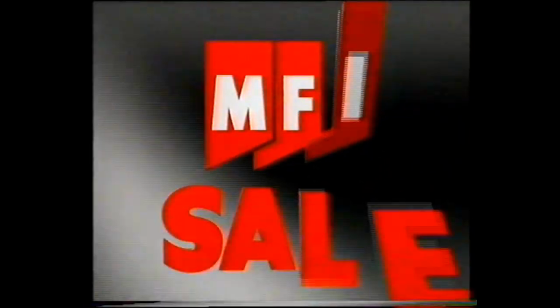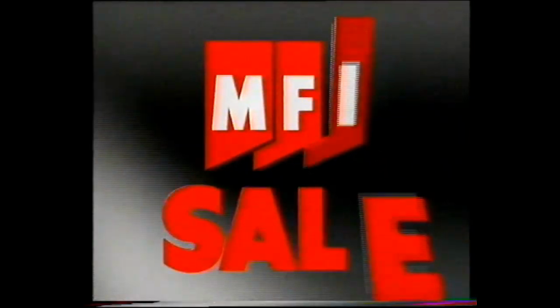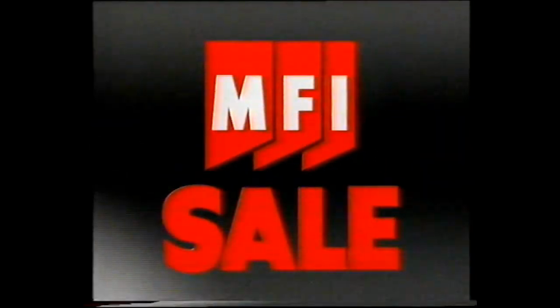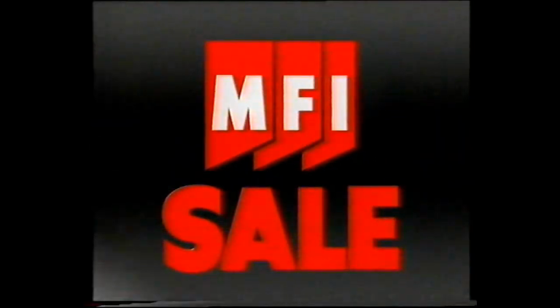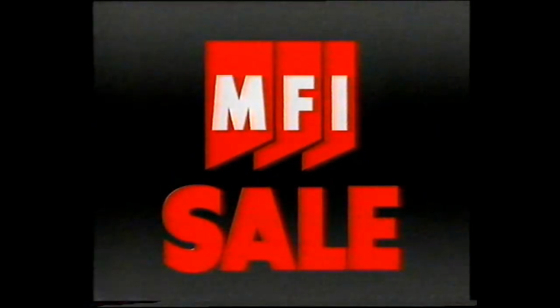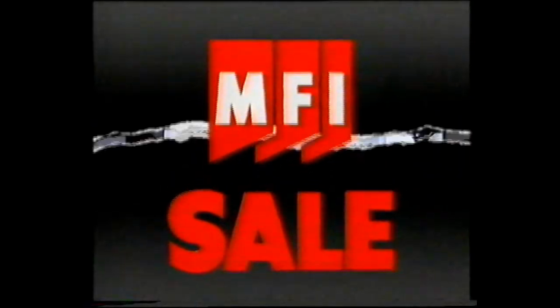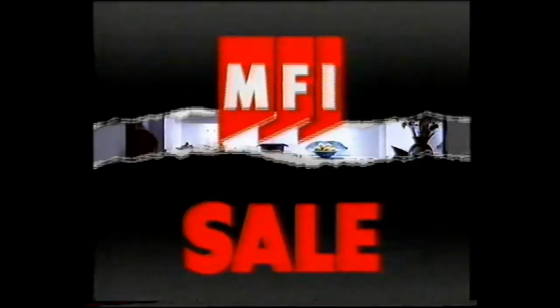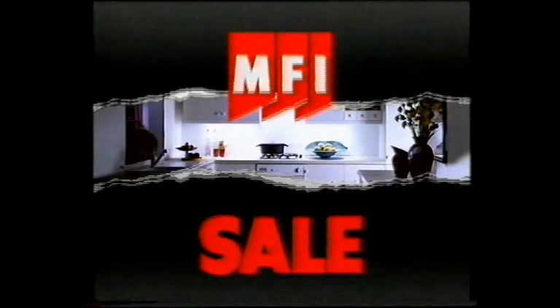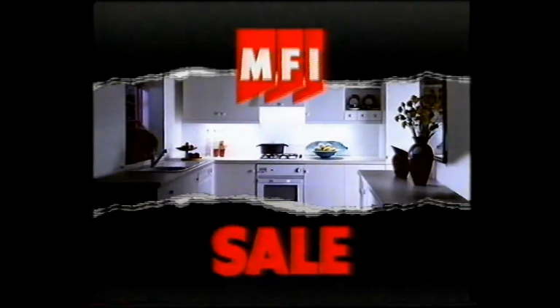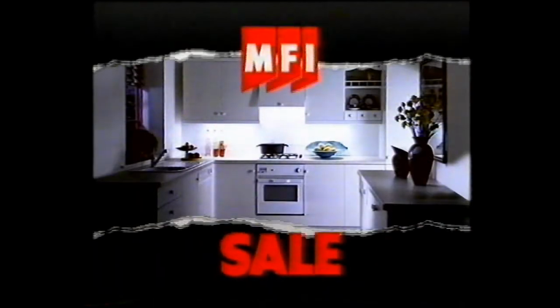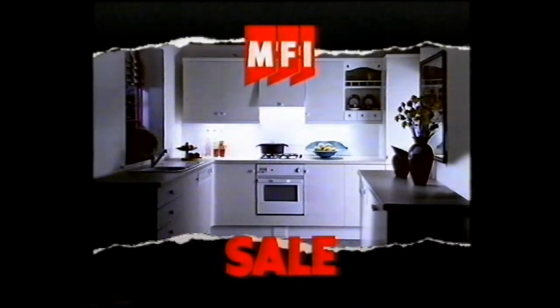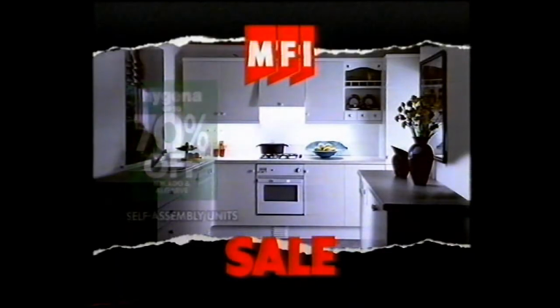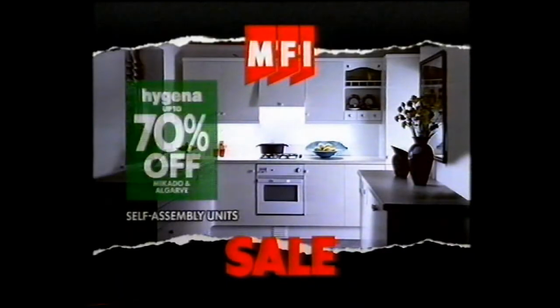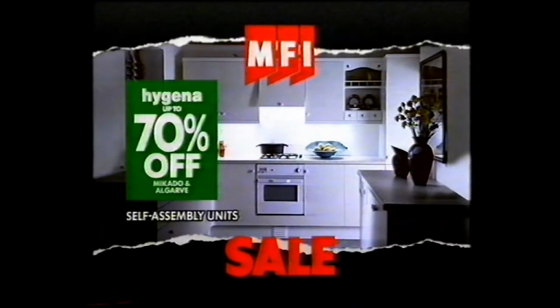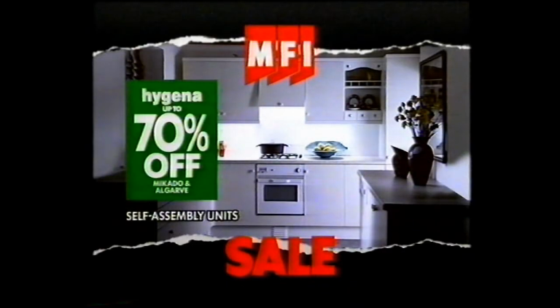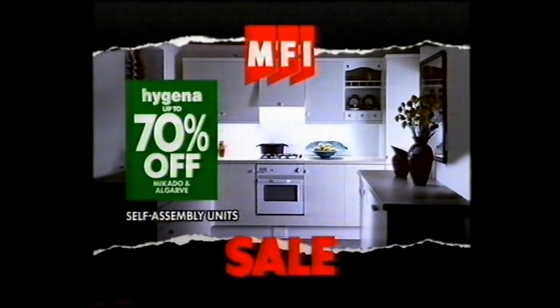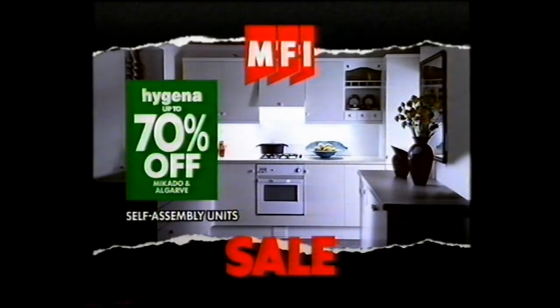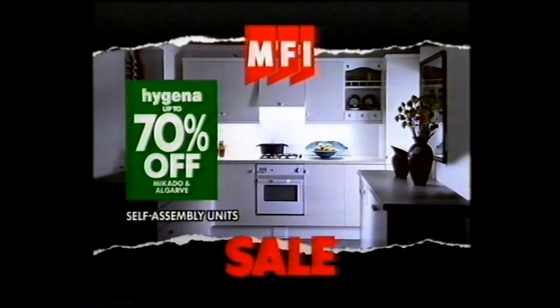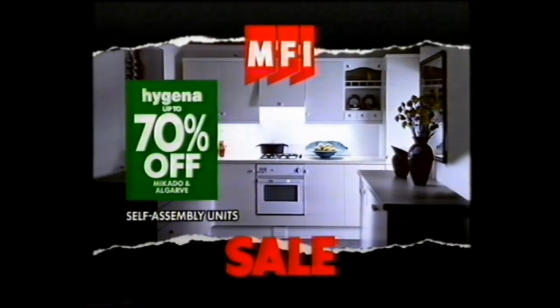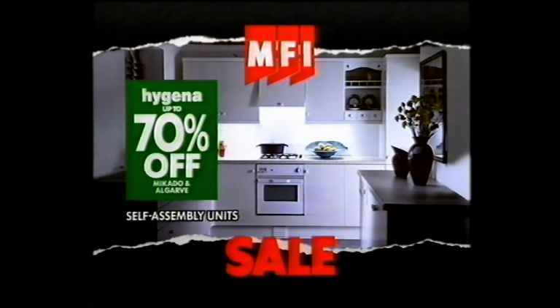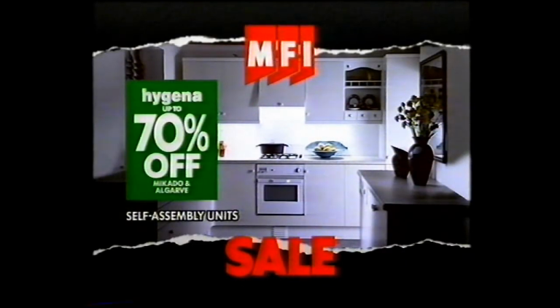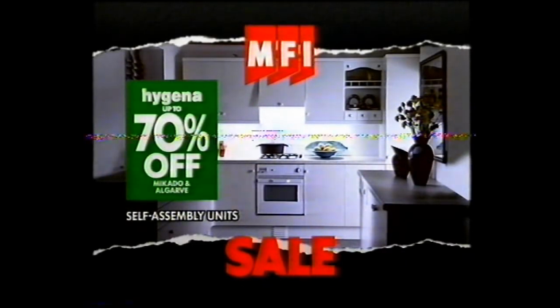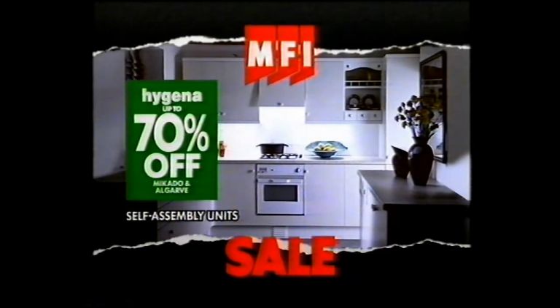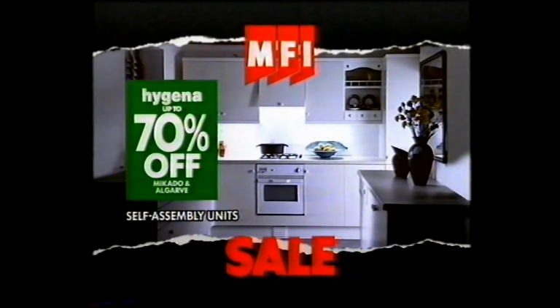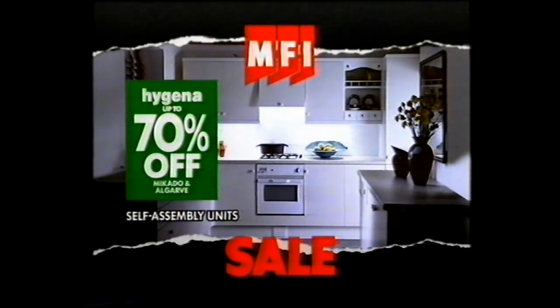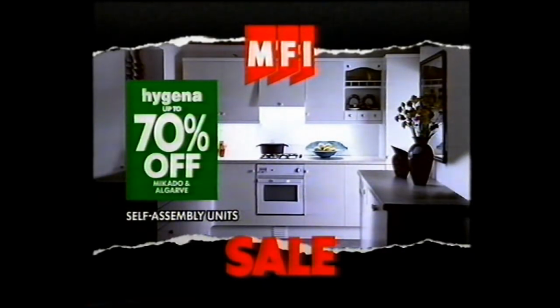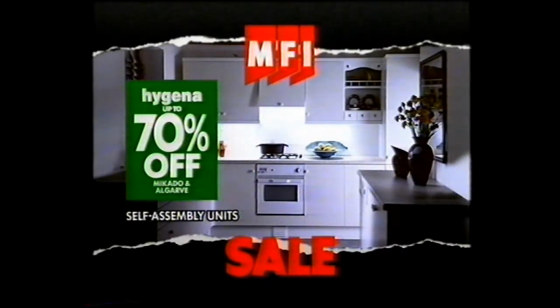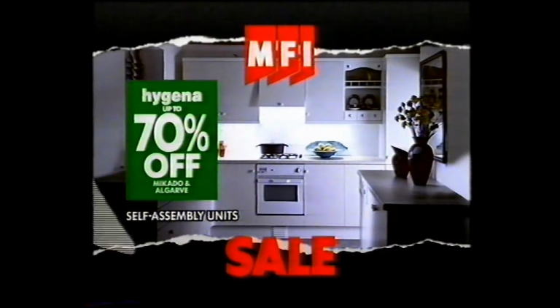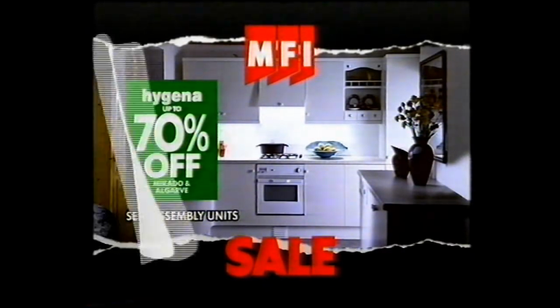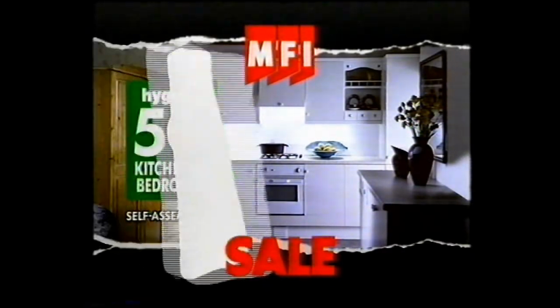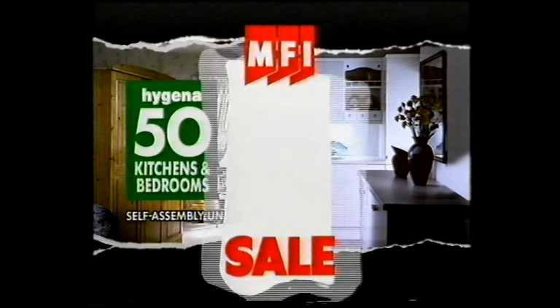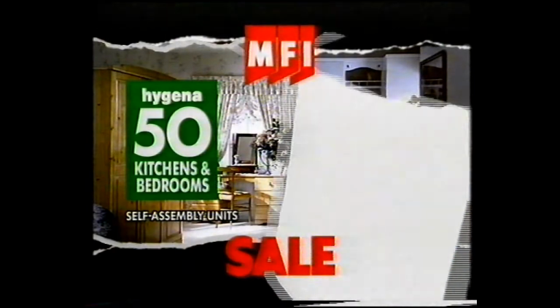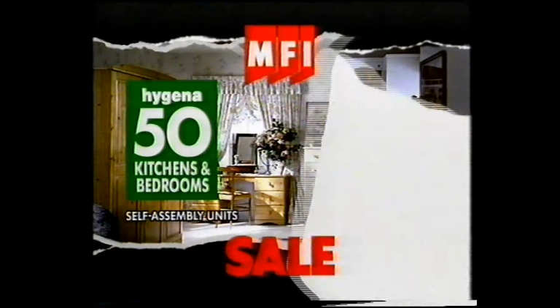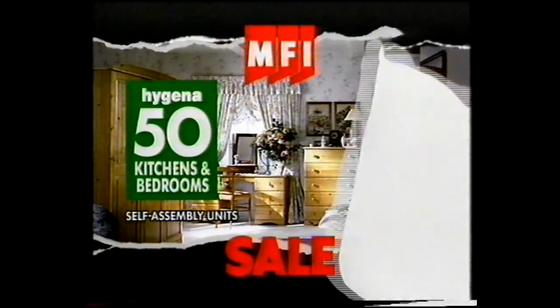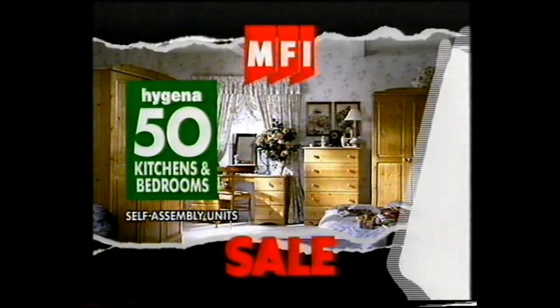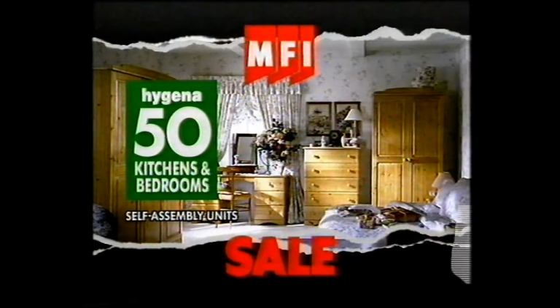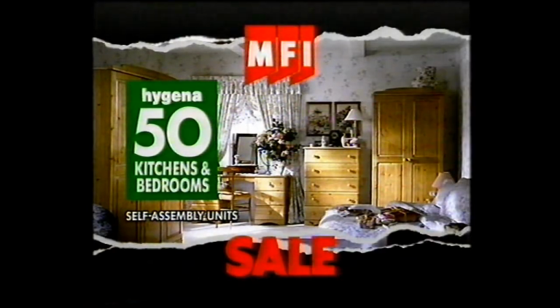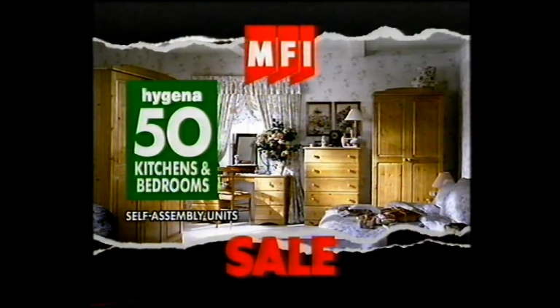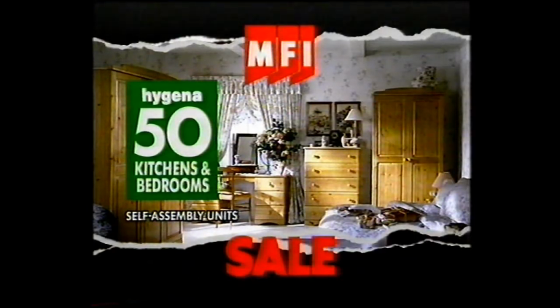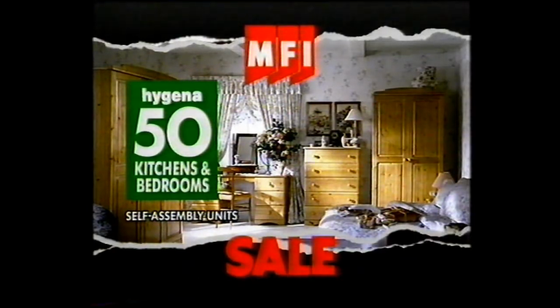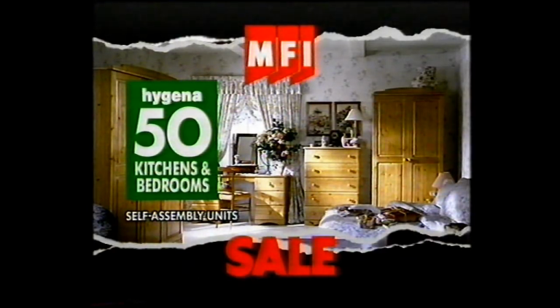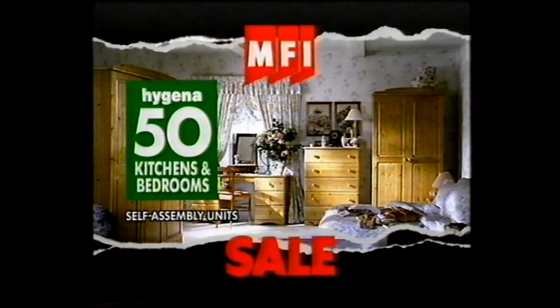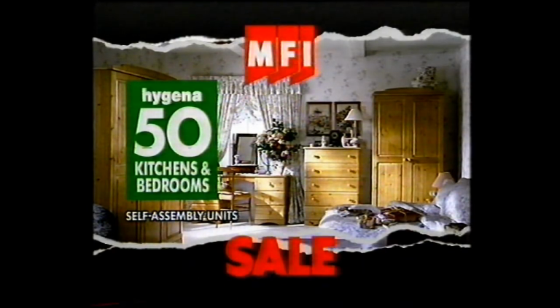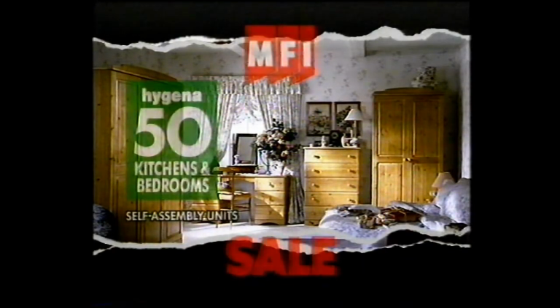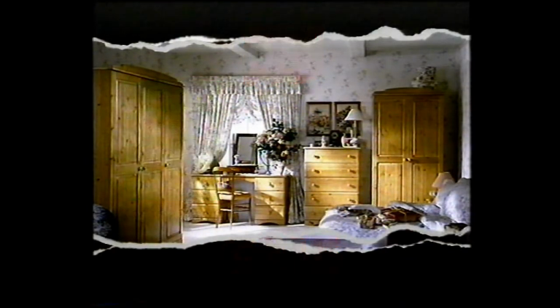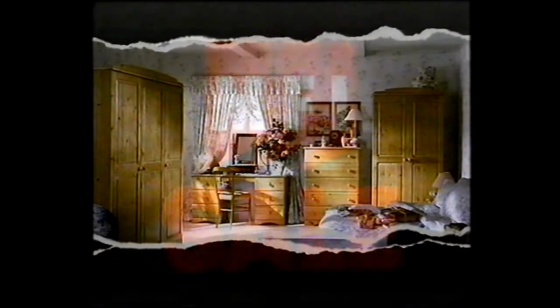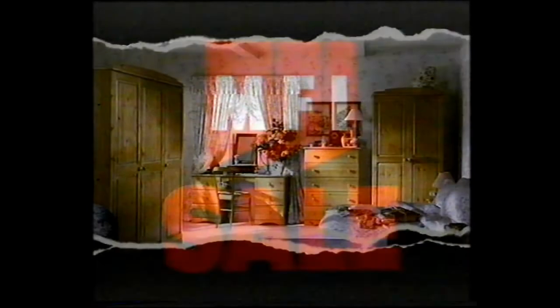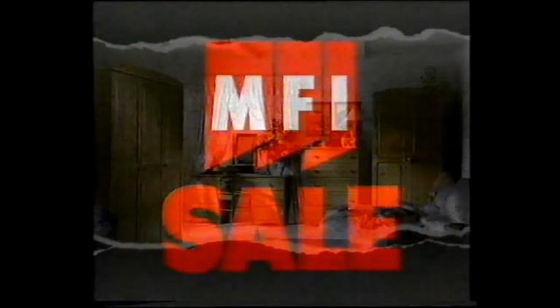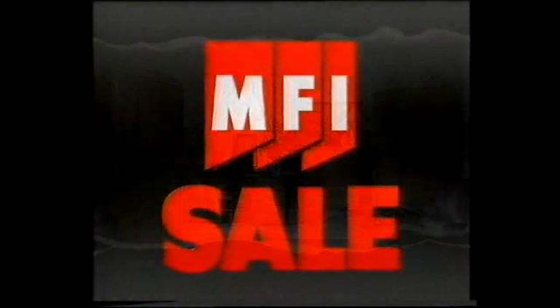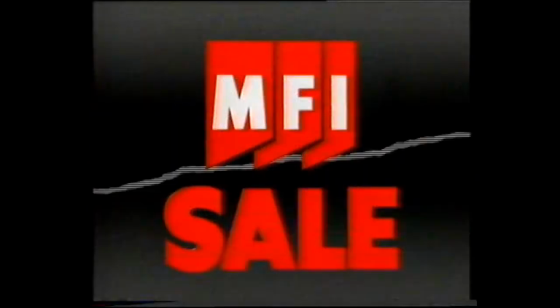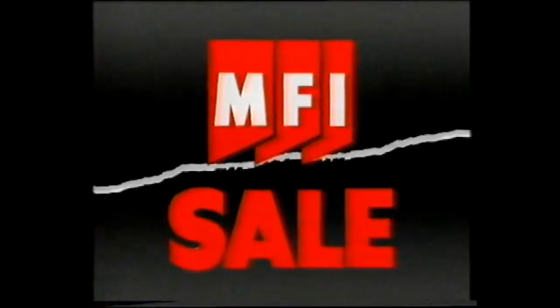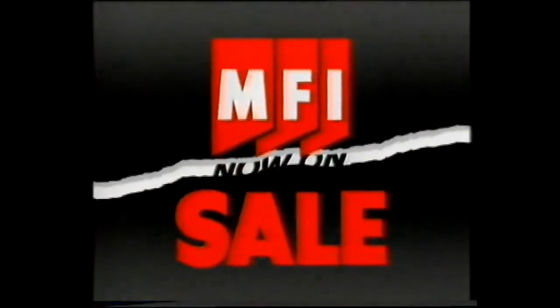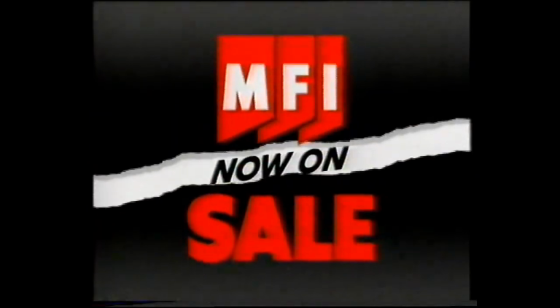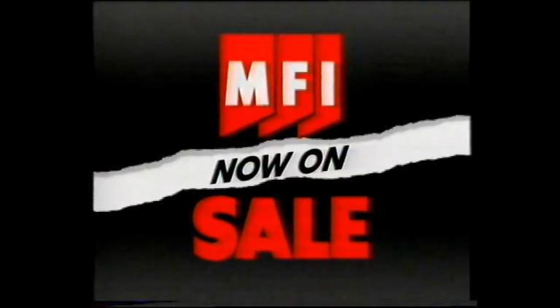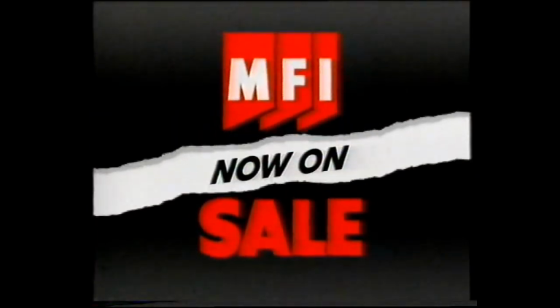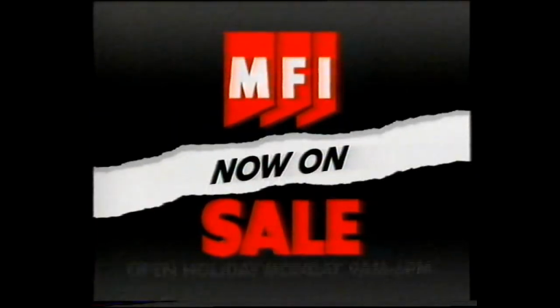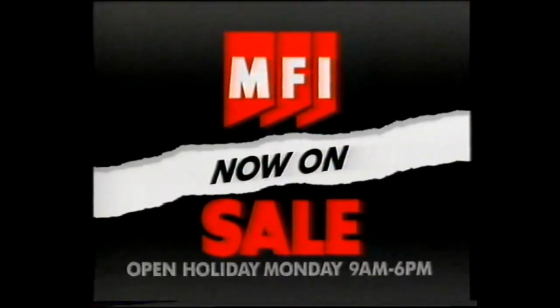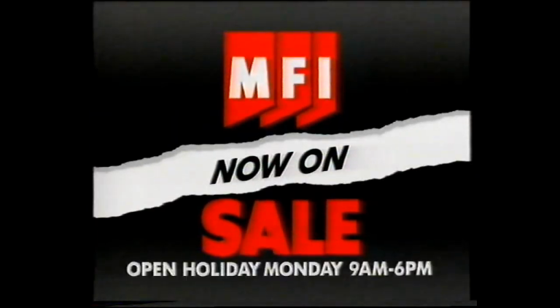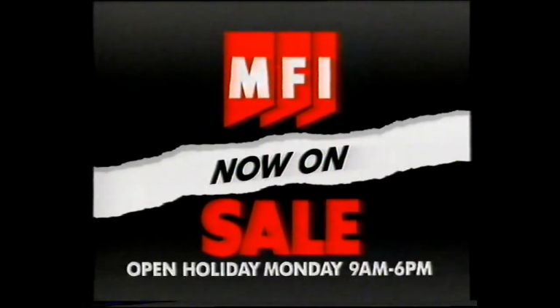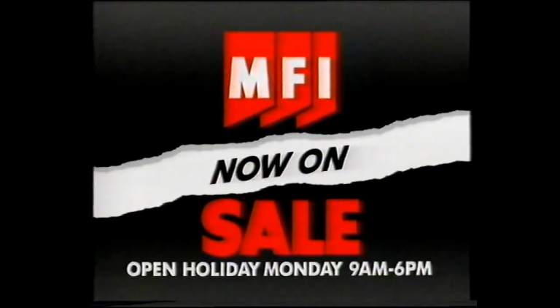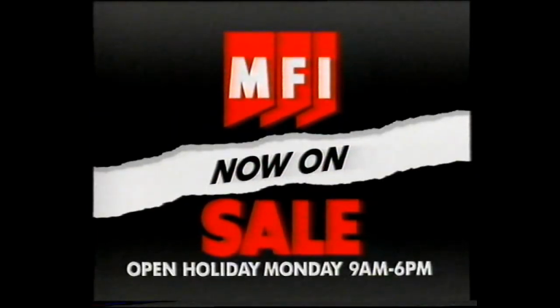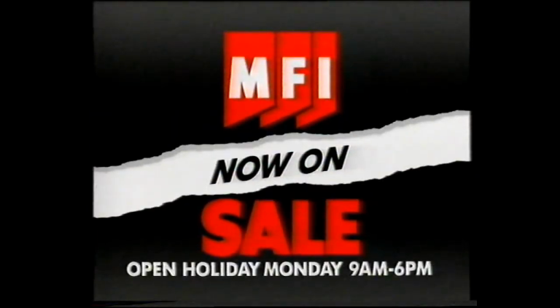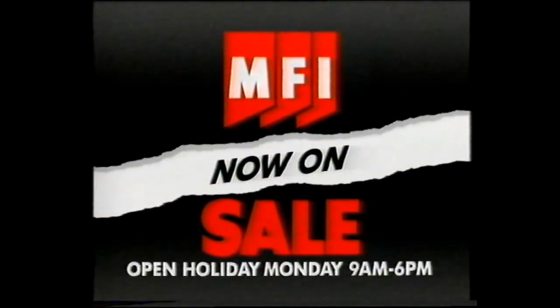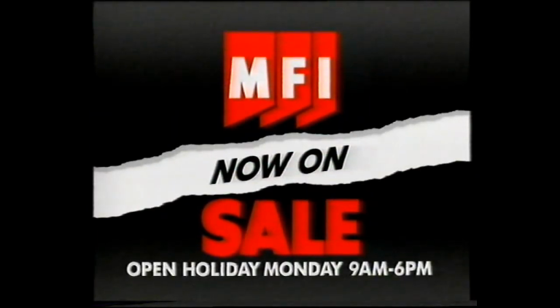At the MFI sale — up to 70% off Hygena Styles, plus huge discounts on 50 kitchens and bedrooms. The MFI sale, now on.